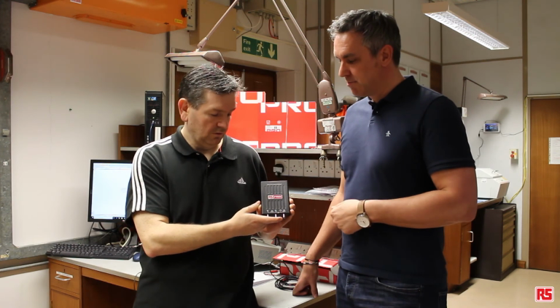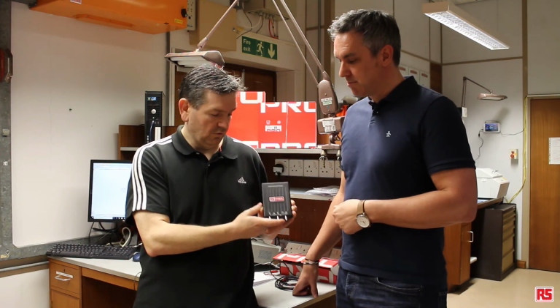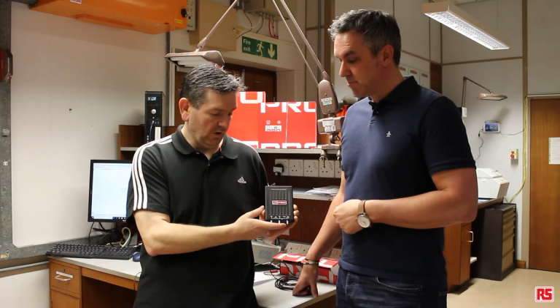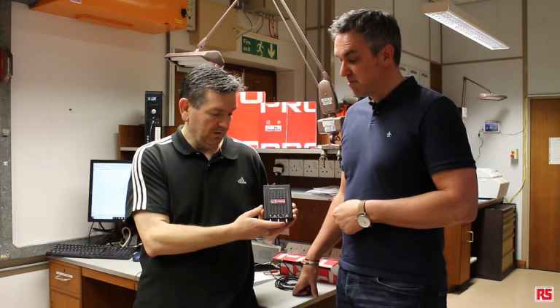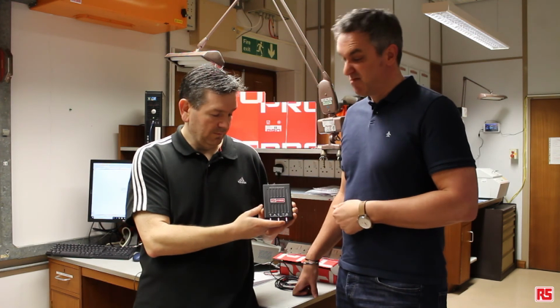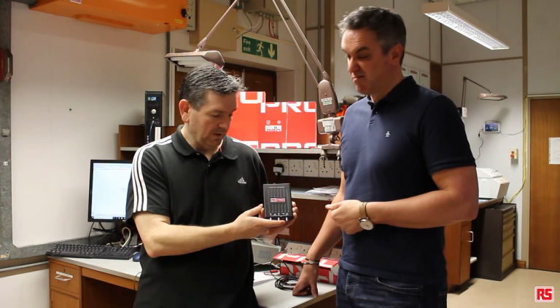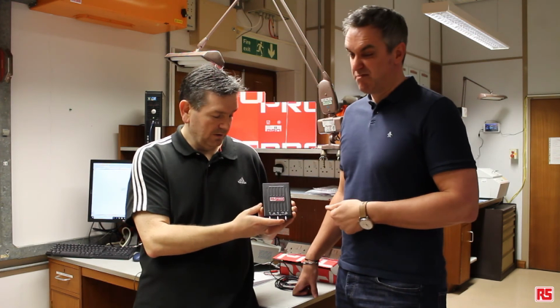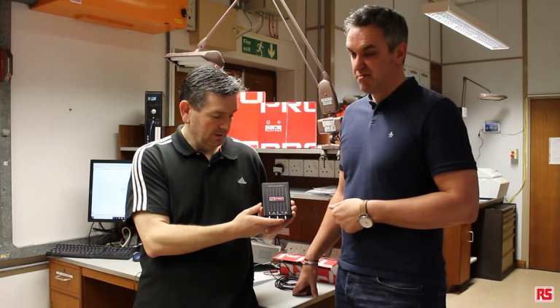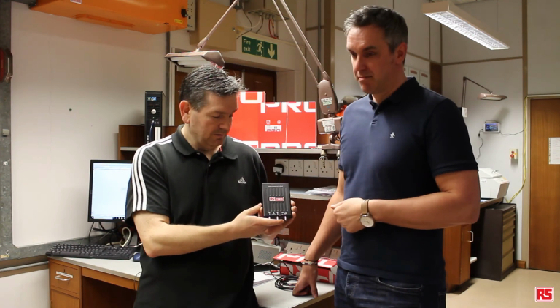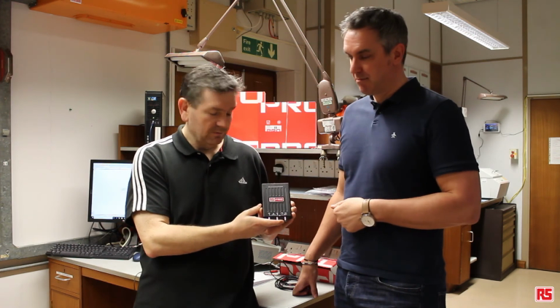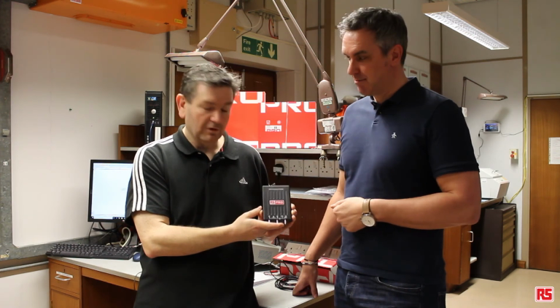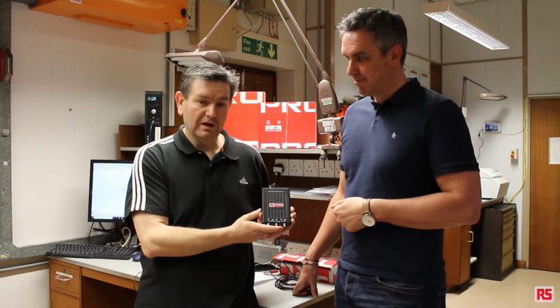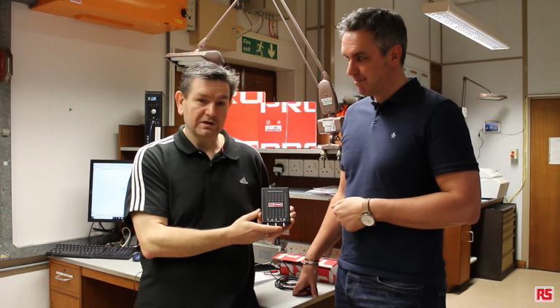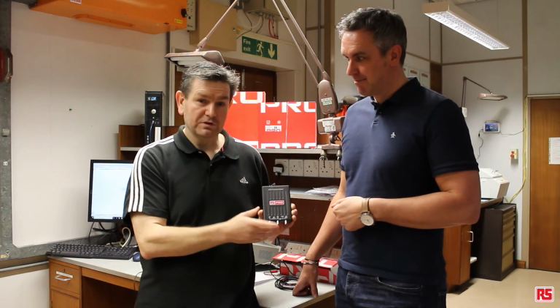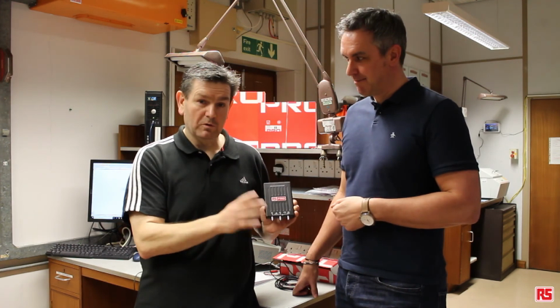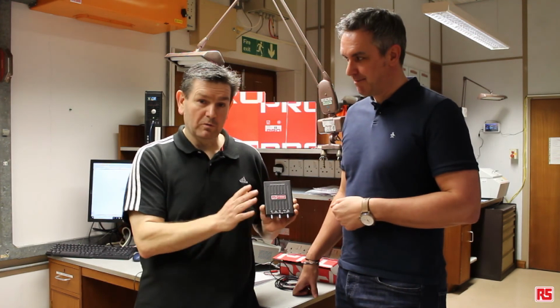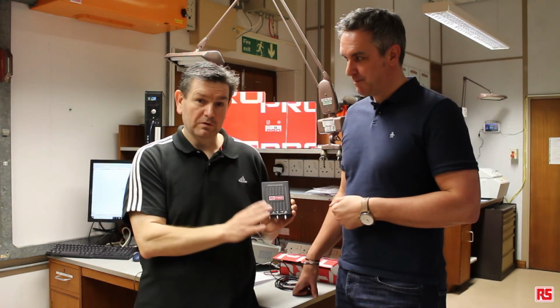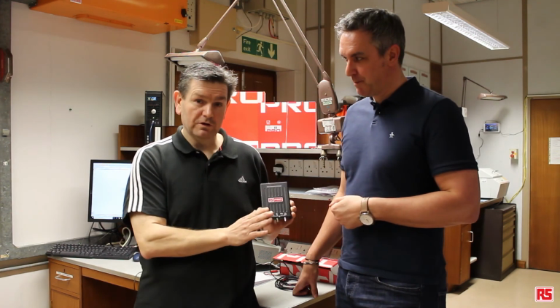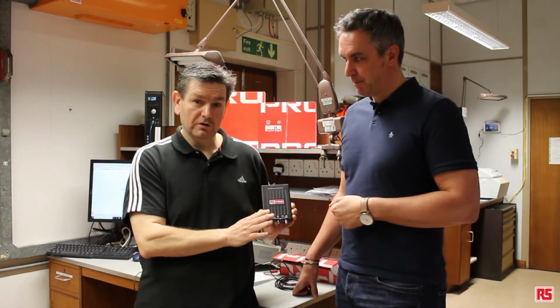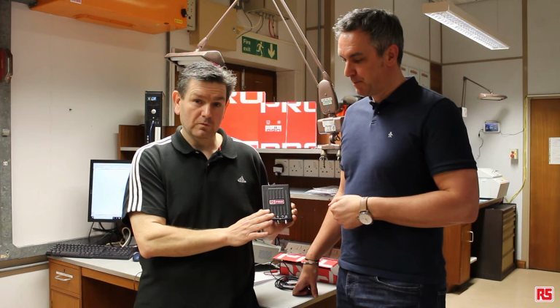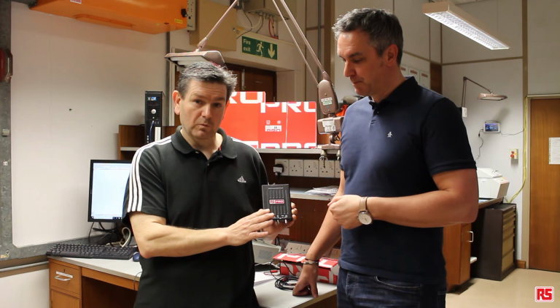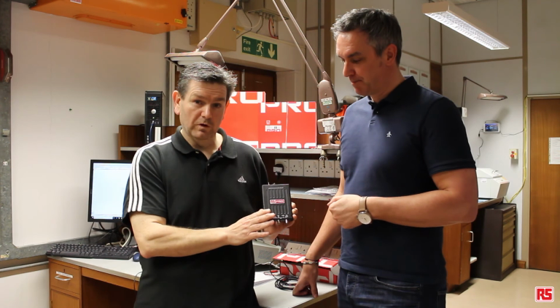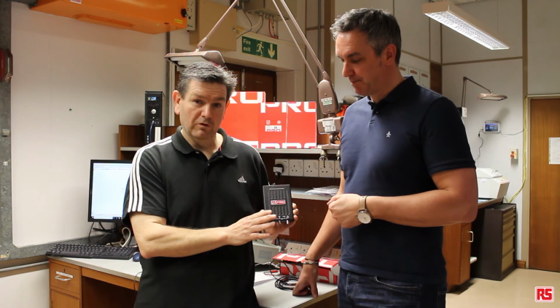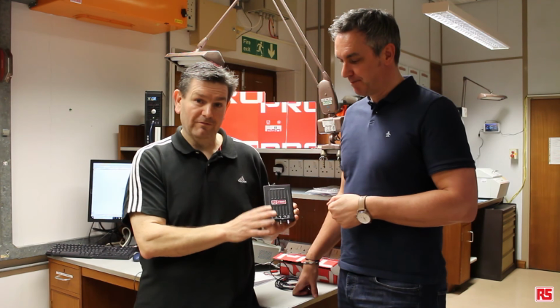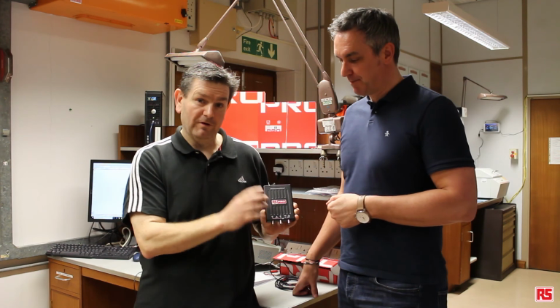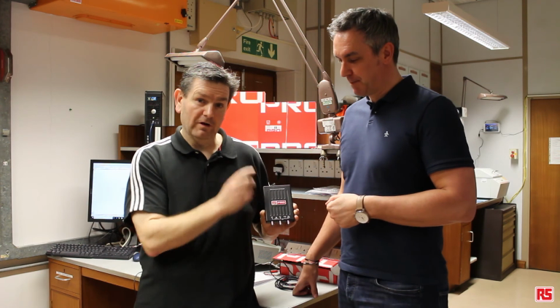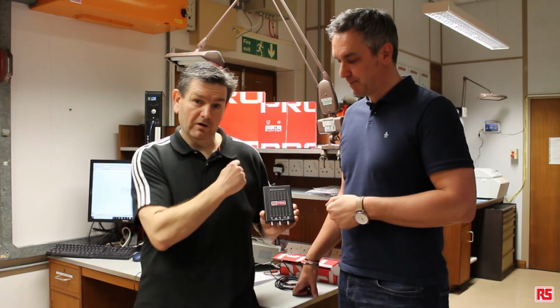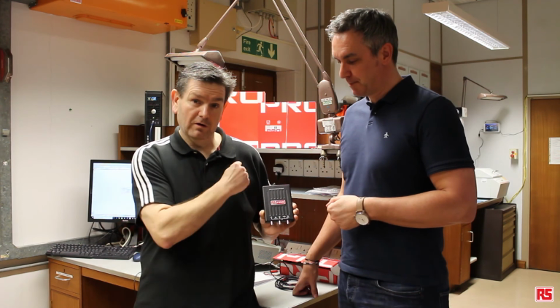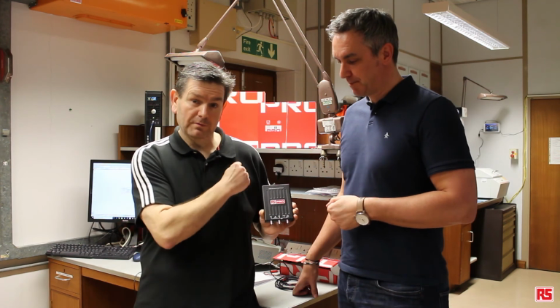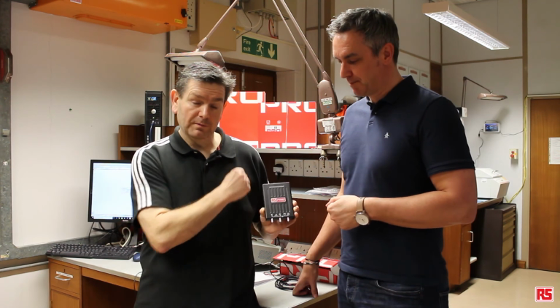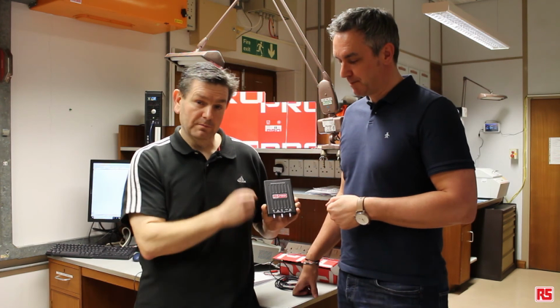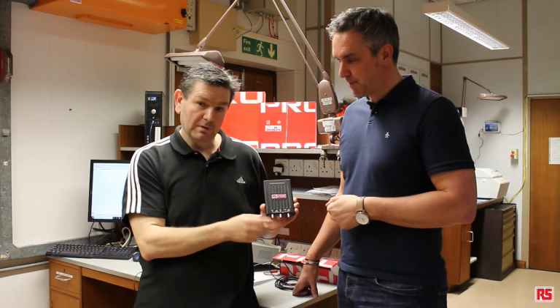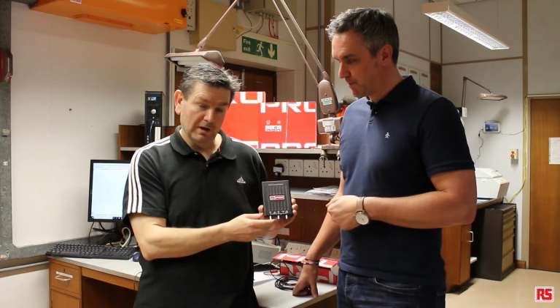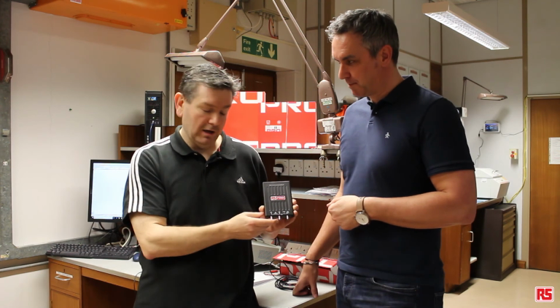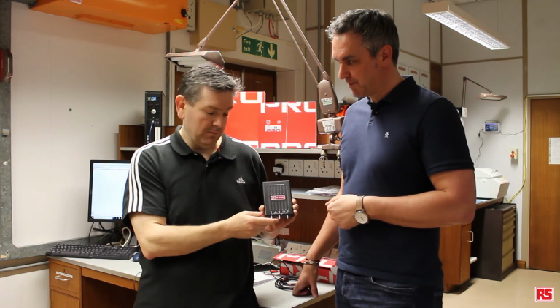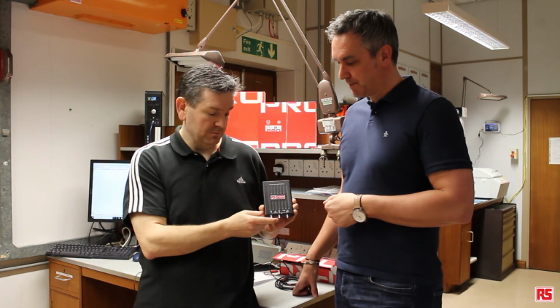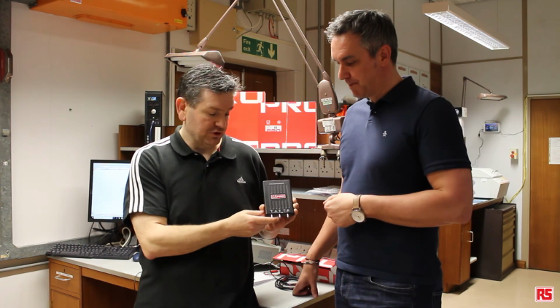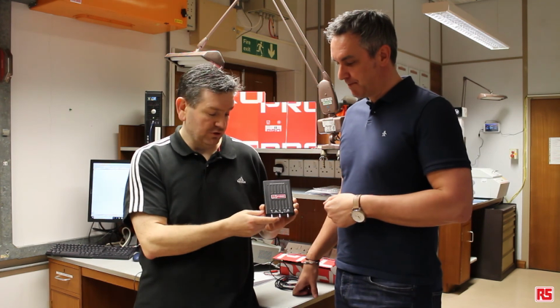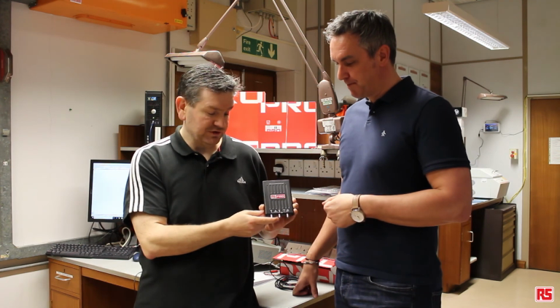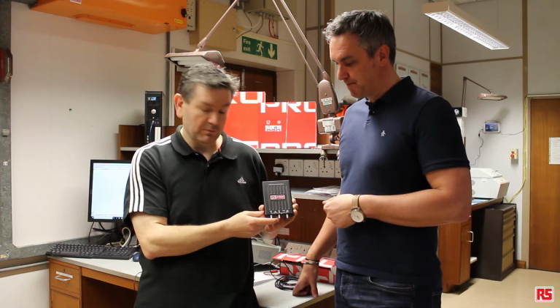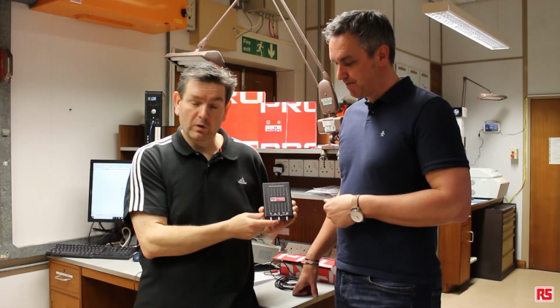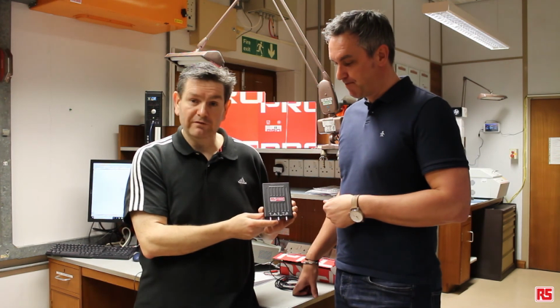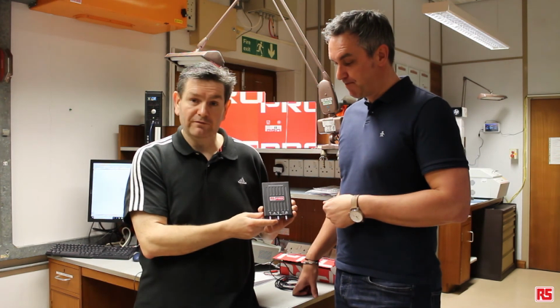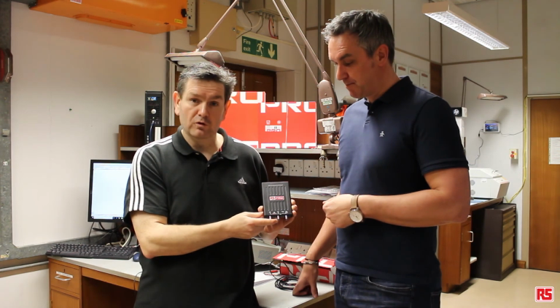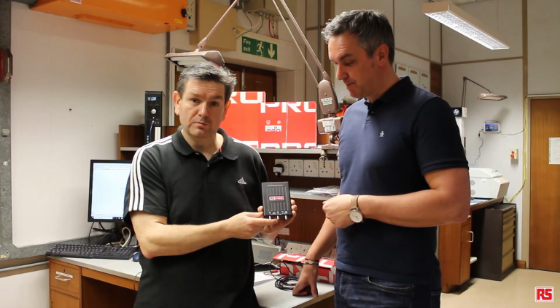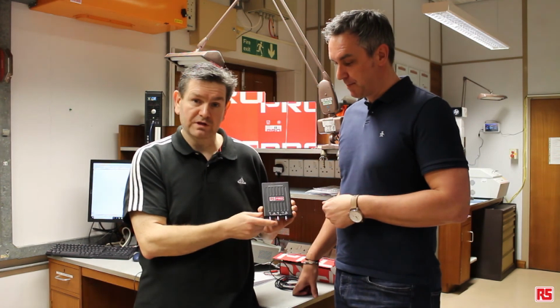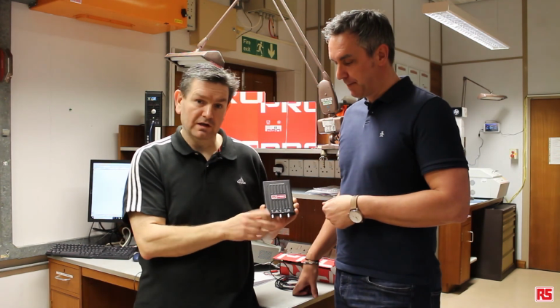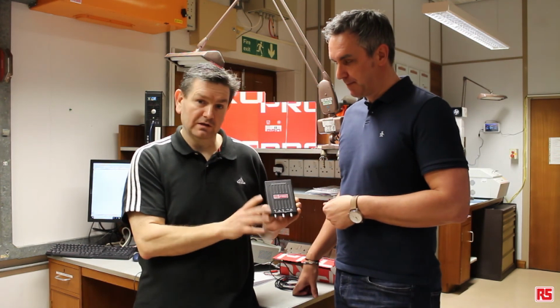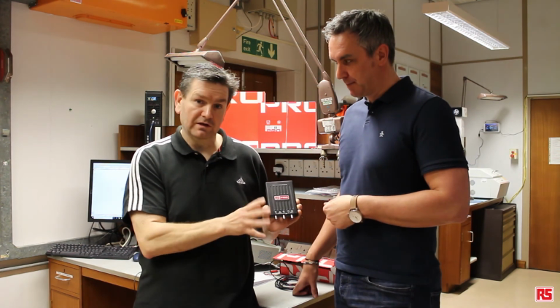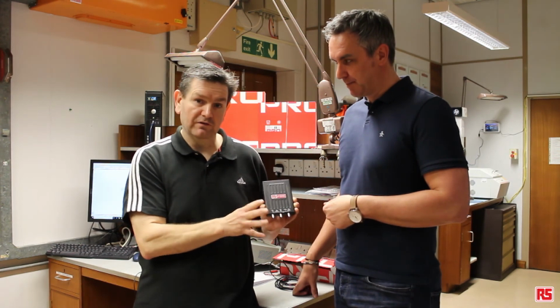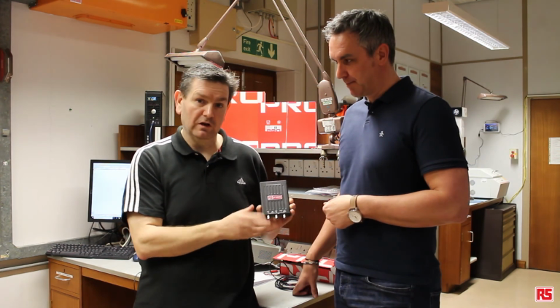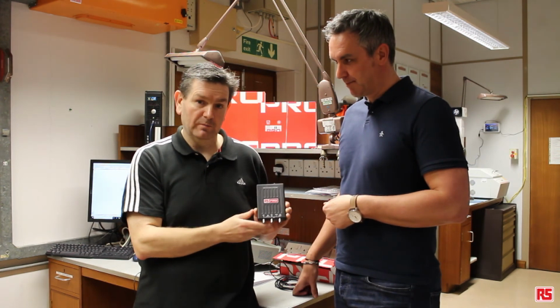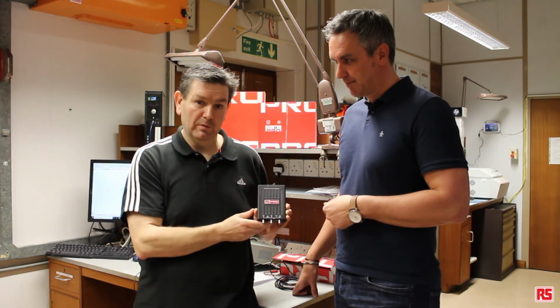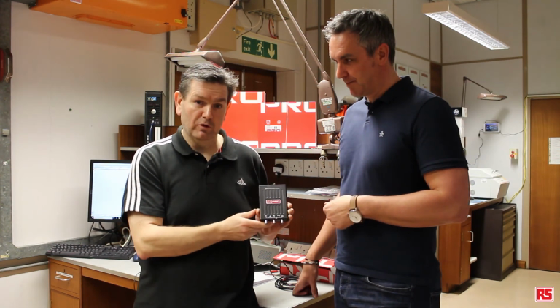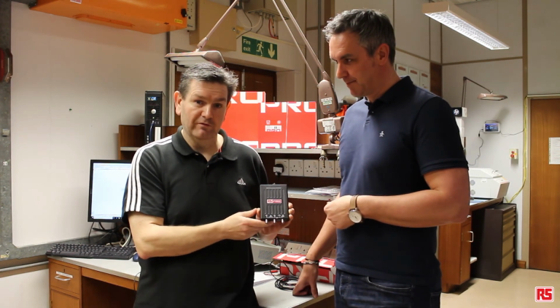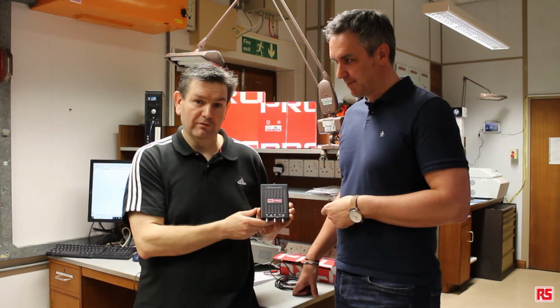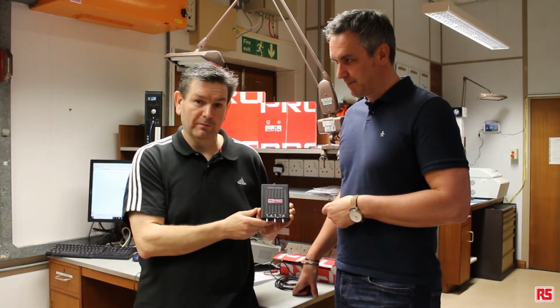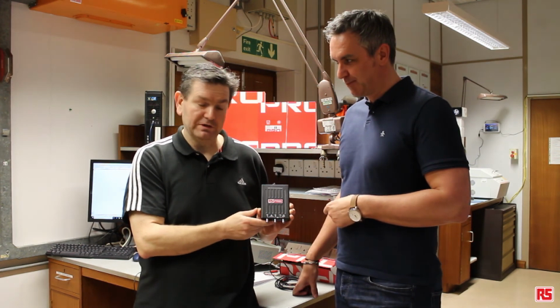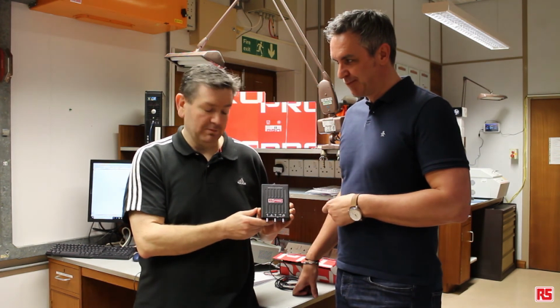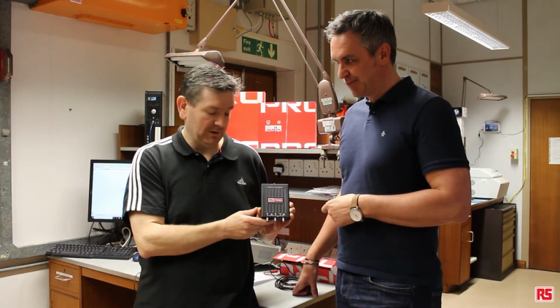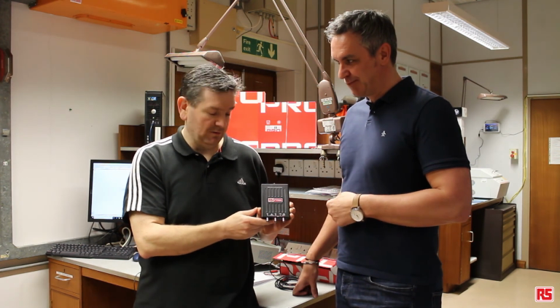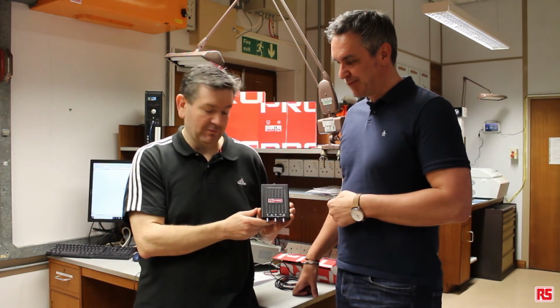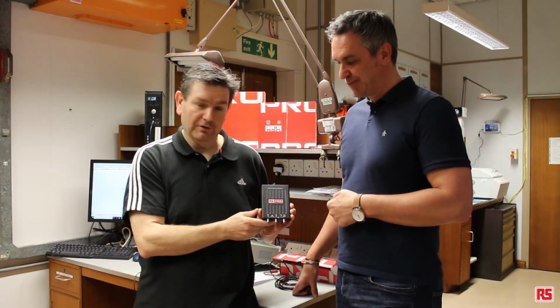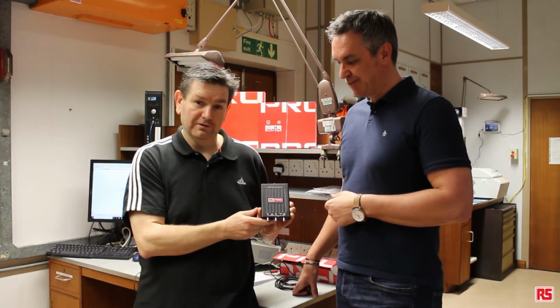Great. What we'll do is fire up and show you some waveforms and give you a little bit more information about the product.